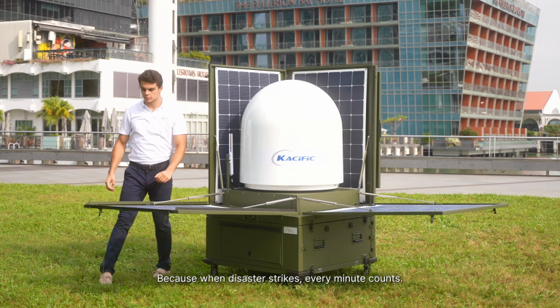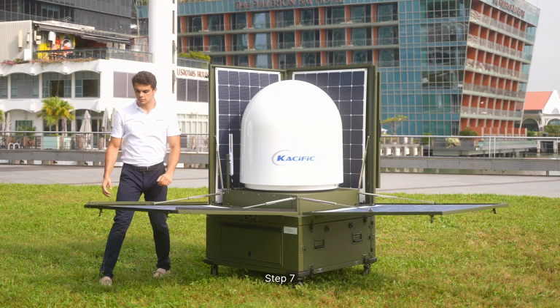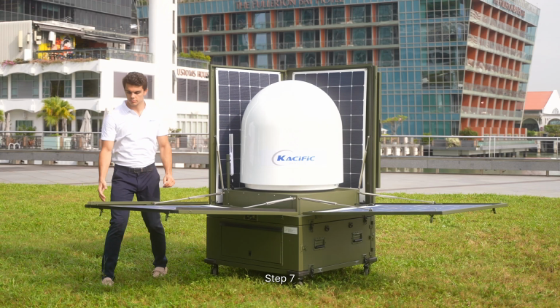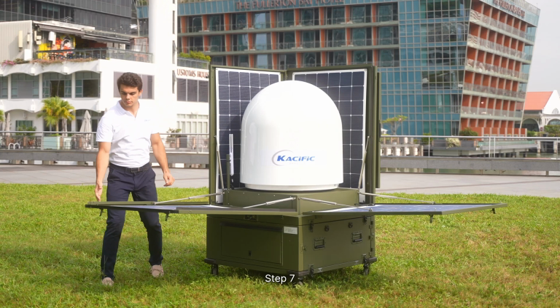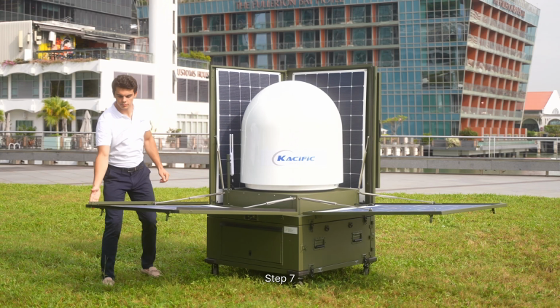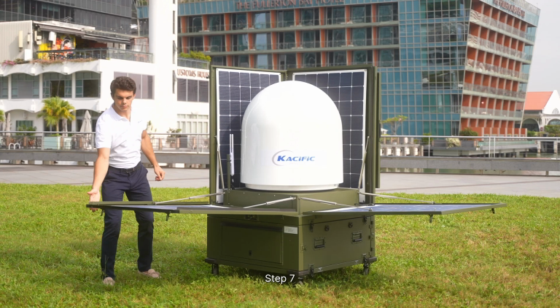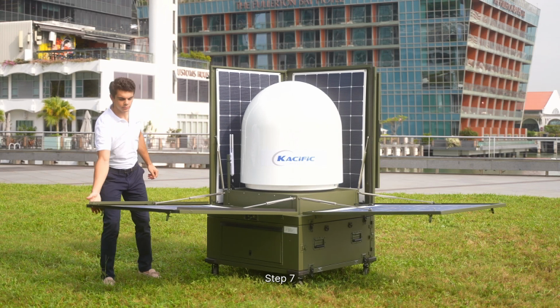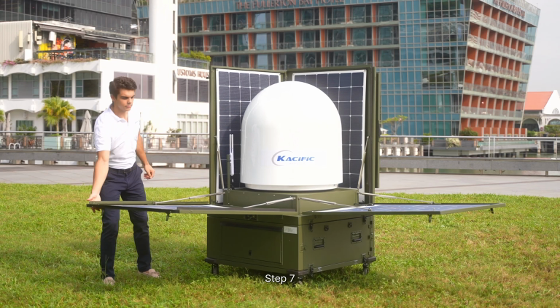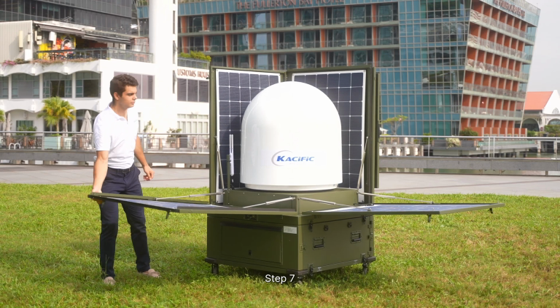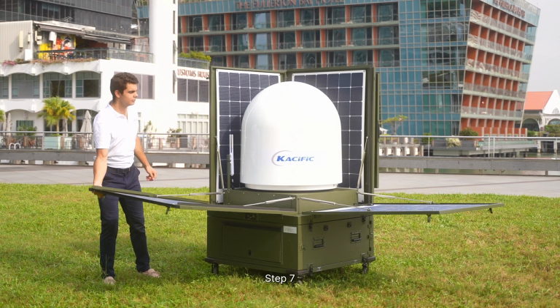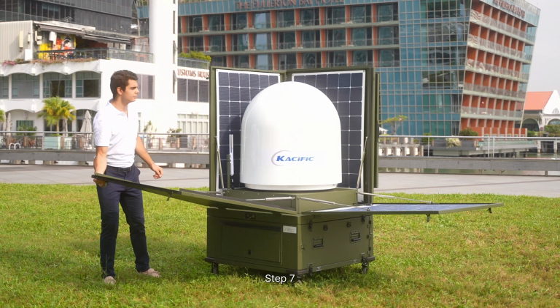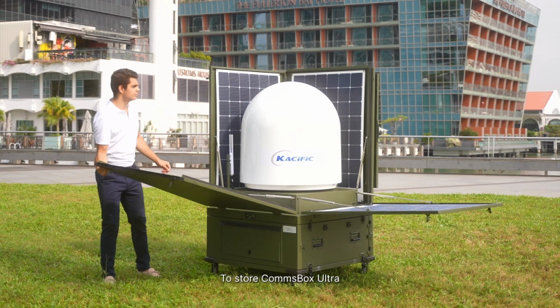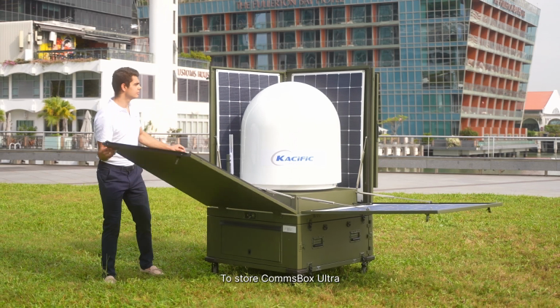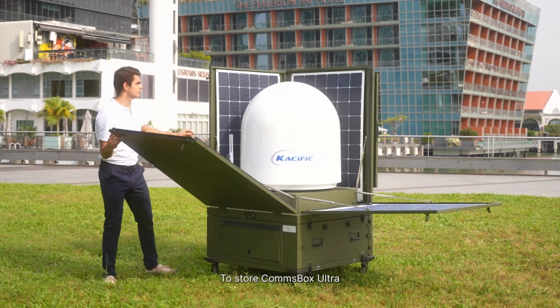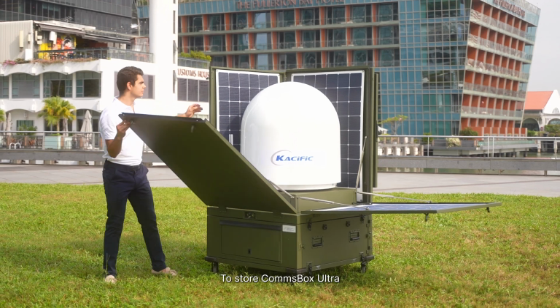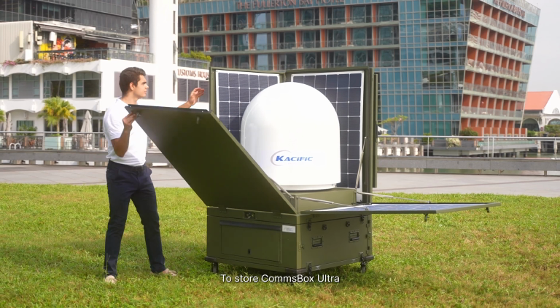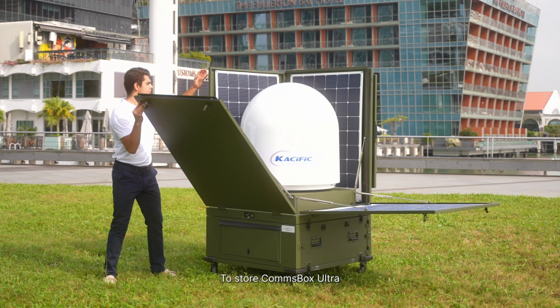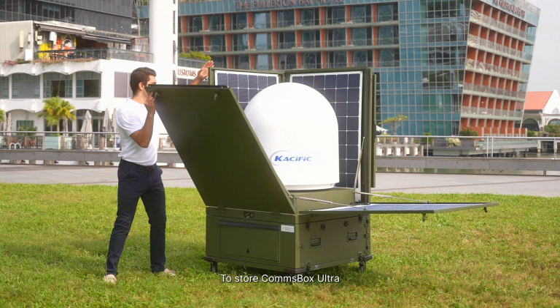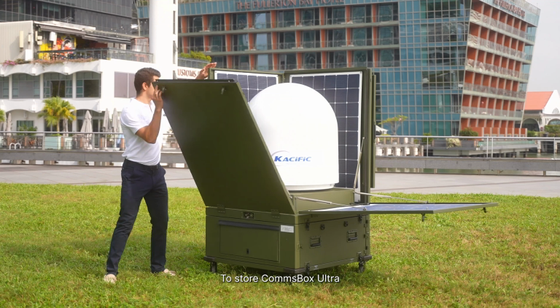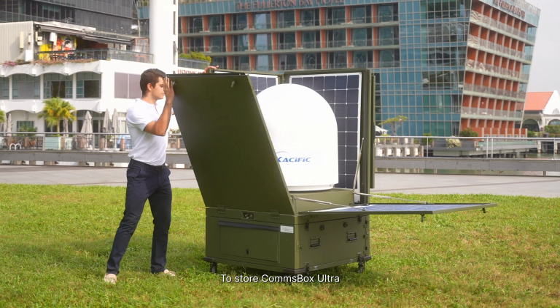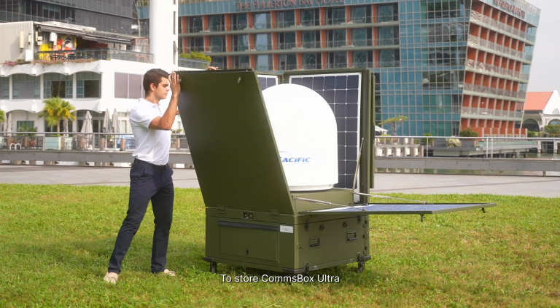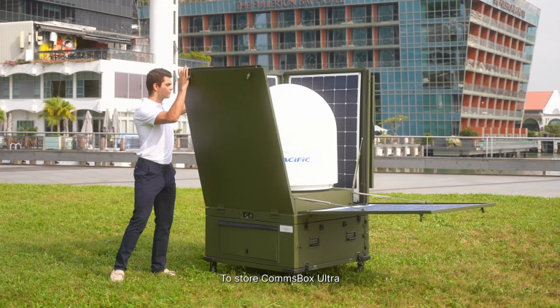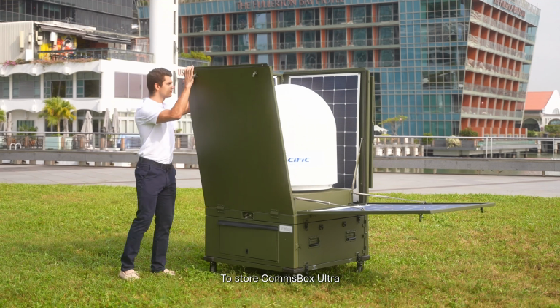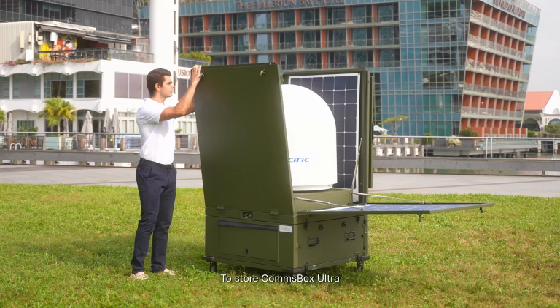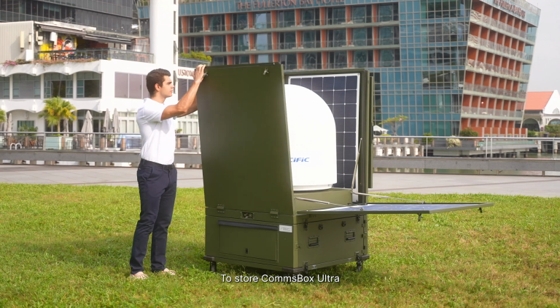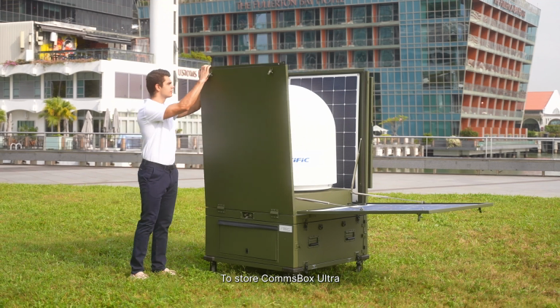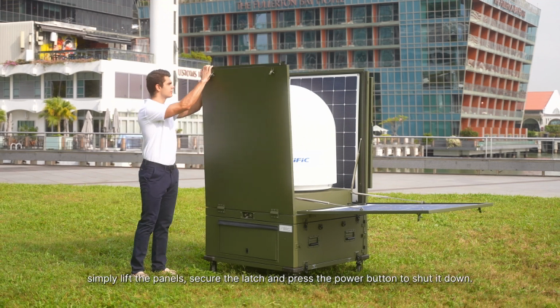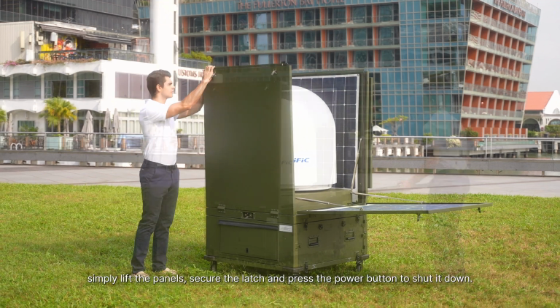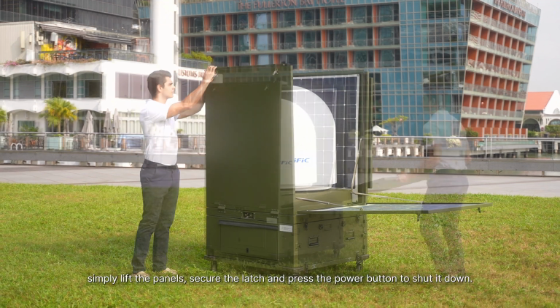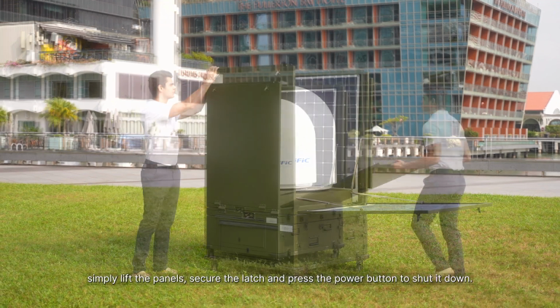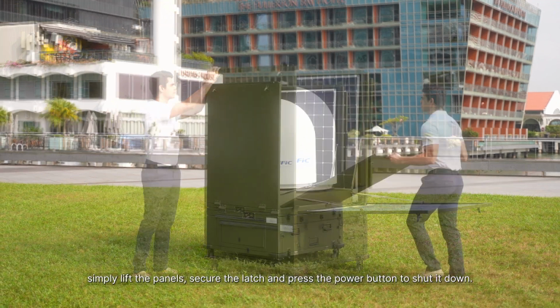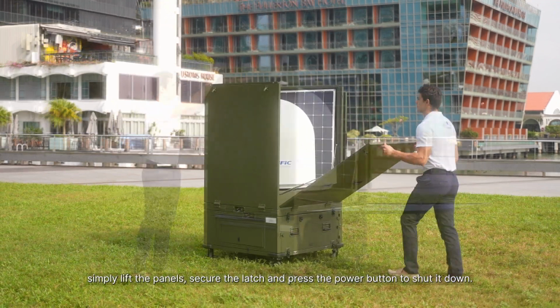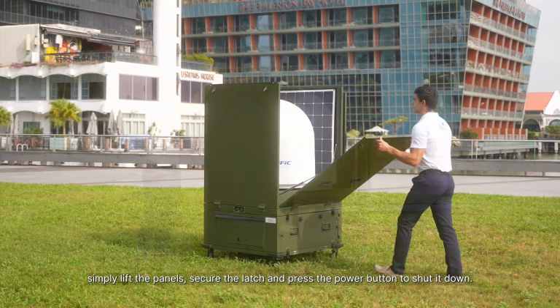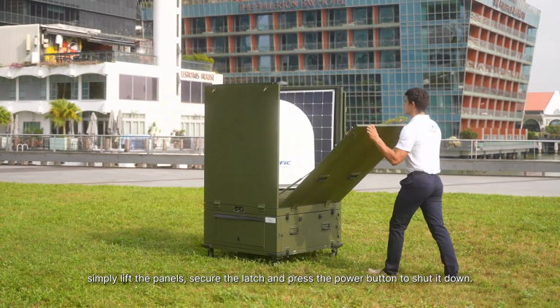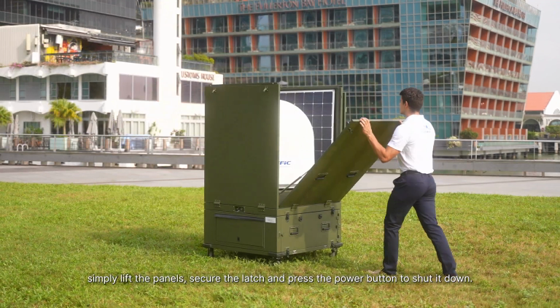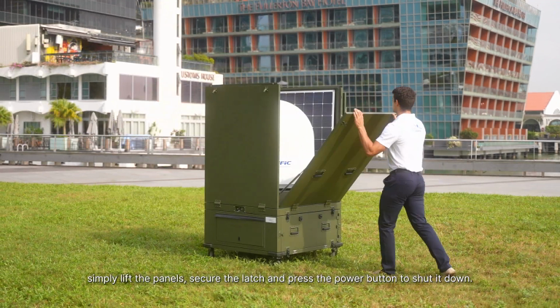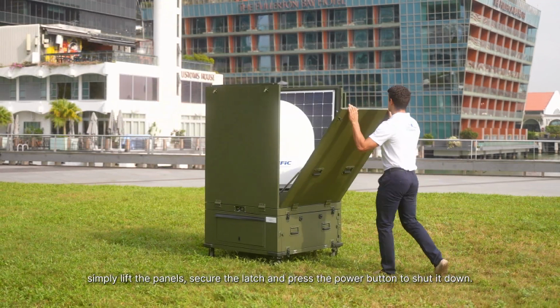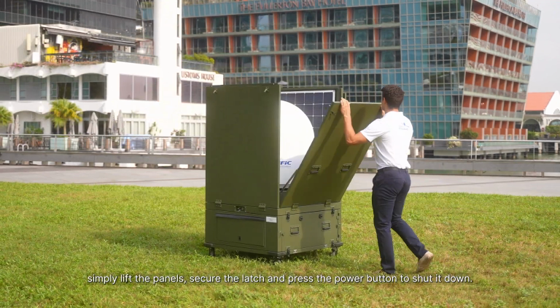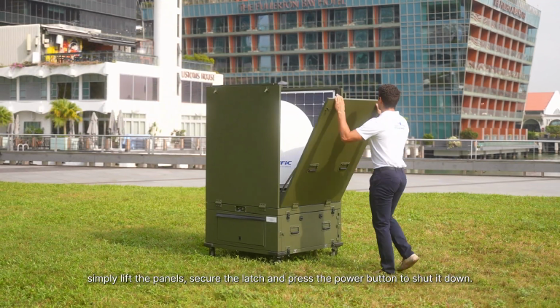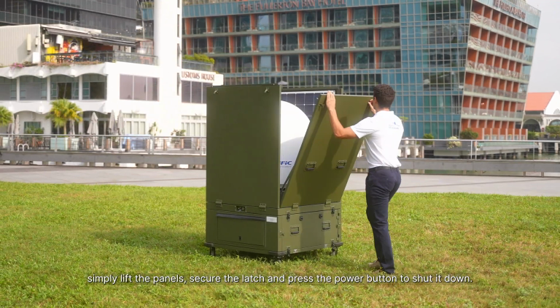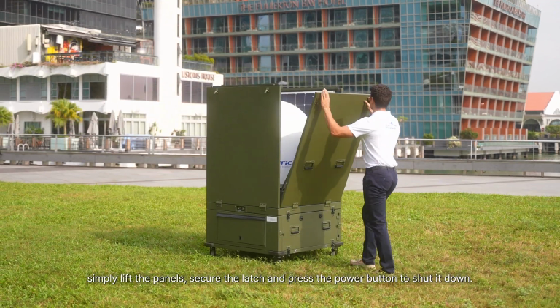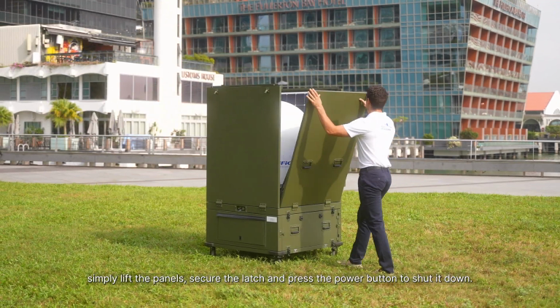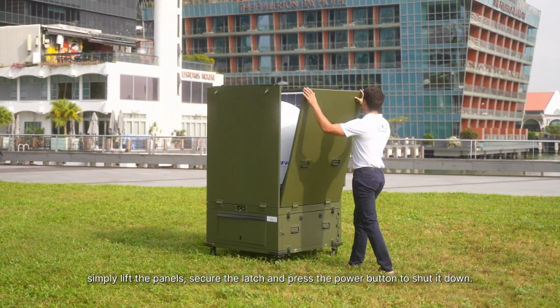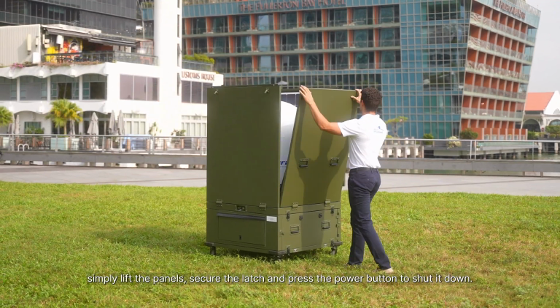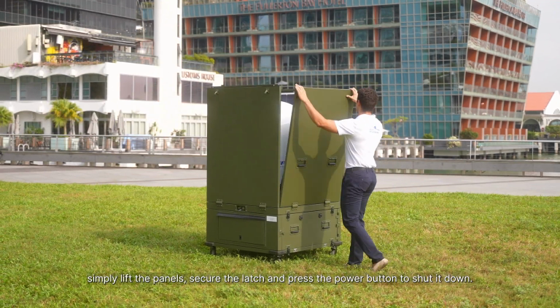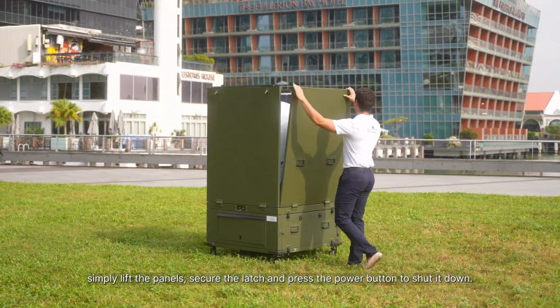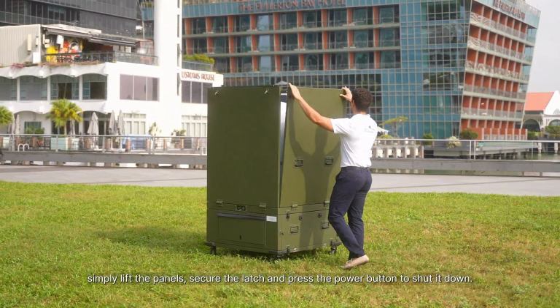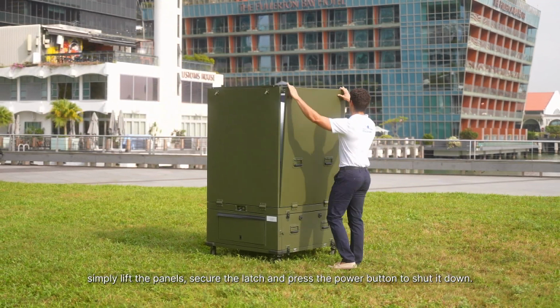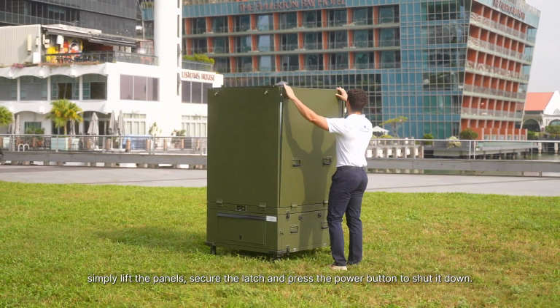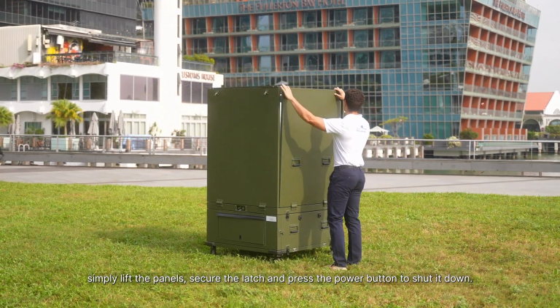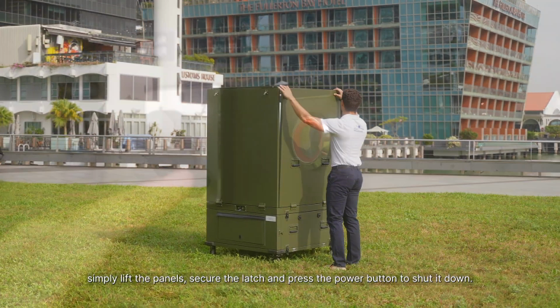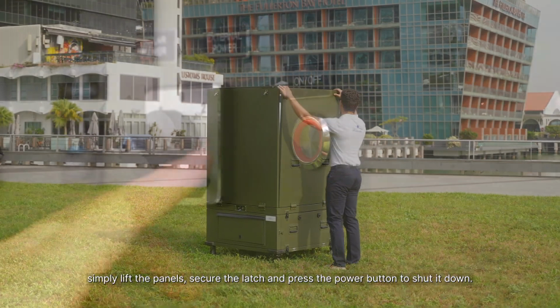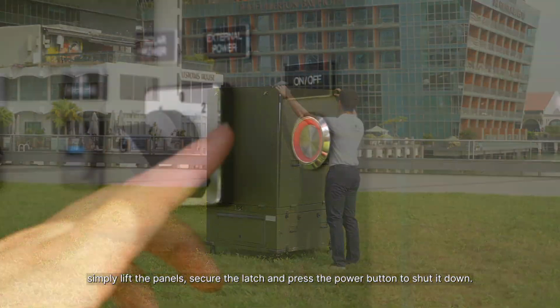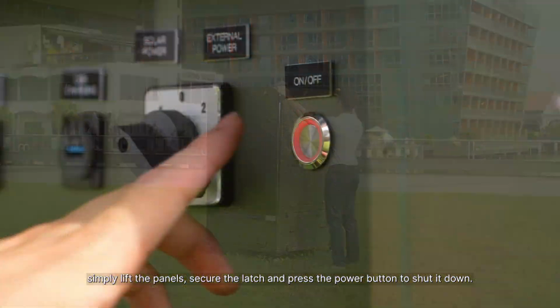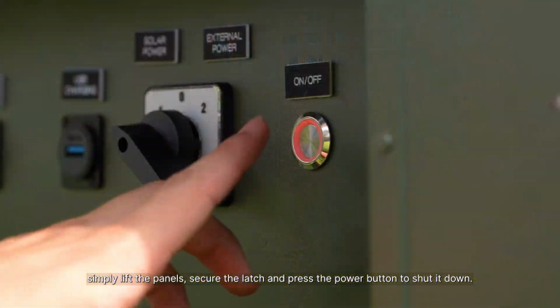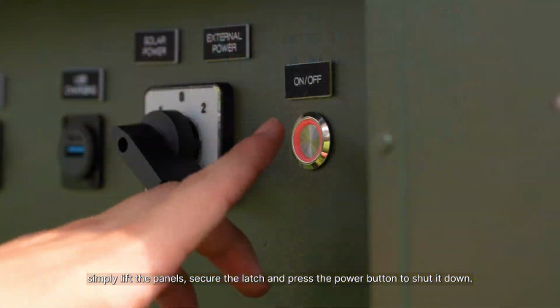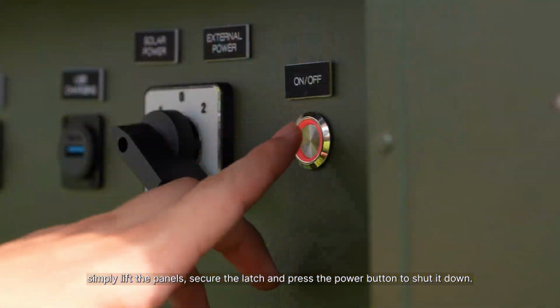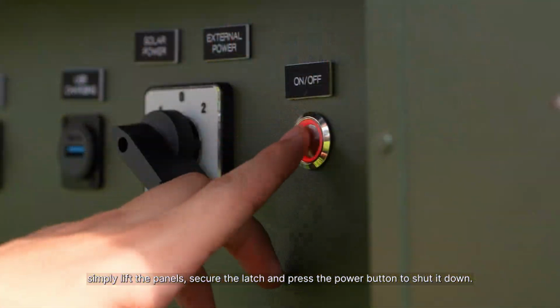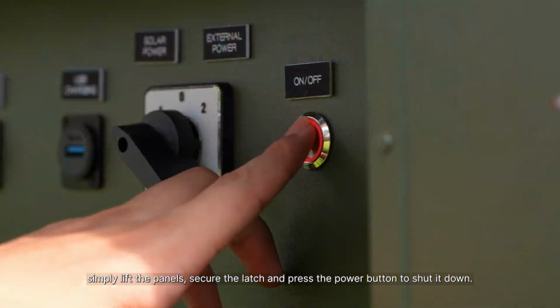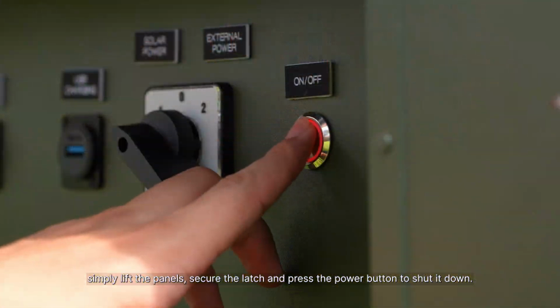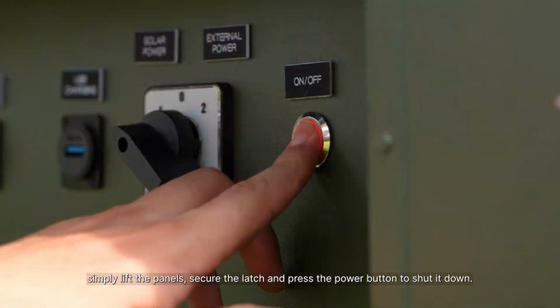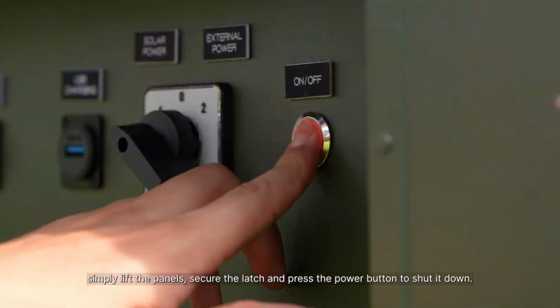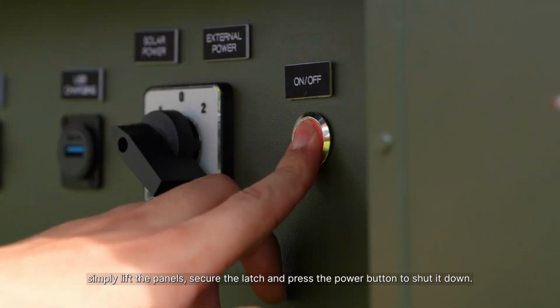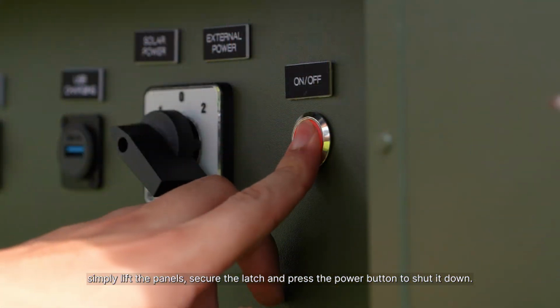Step 7: To store Comsbox Ultra, simply lift the panels, secure the latch, and press the power button to shut it down.